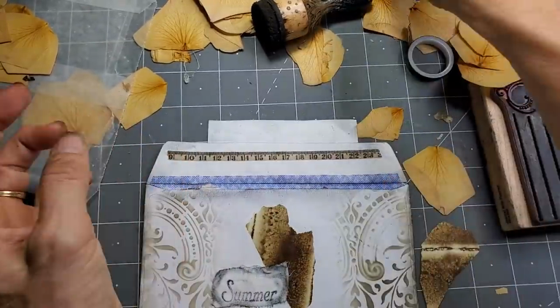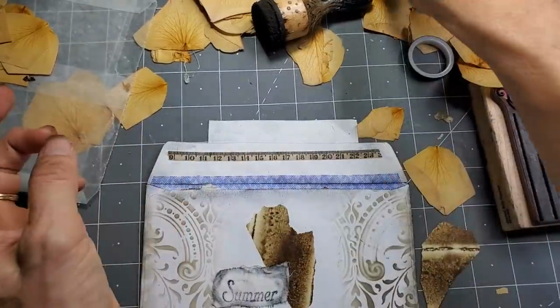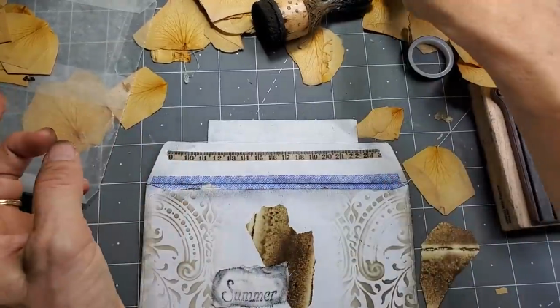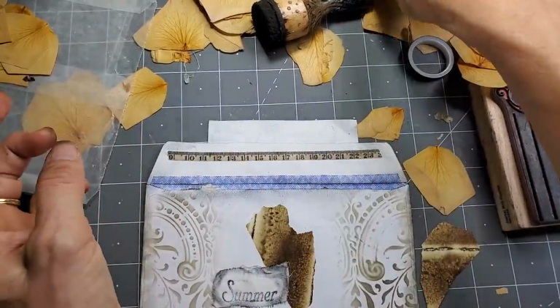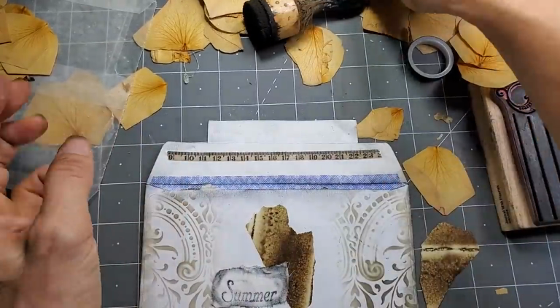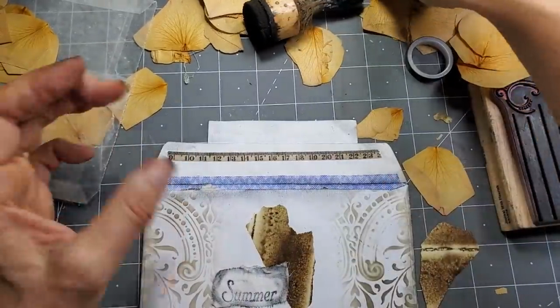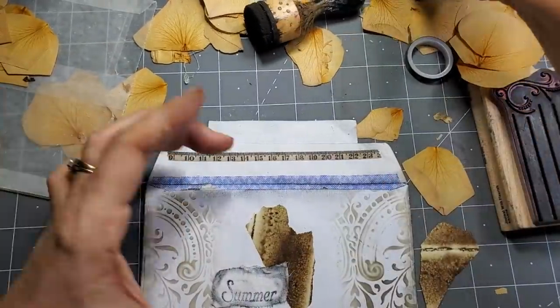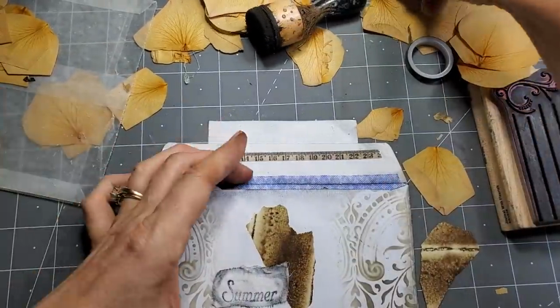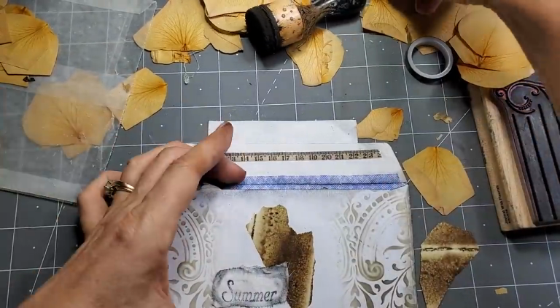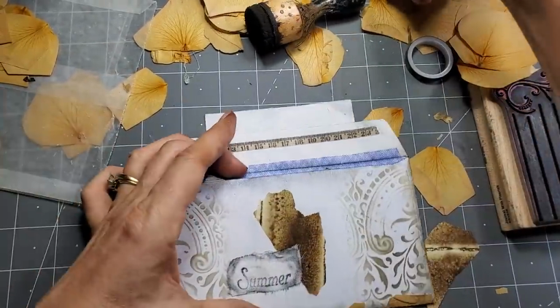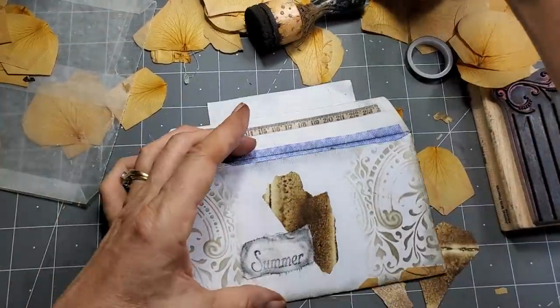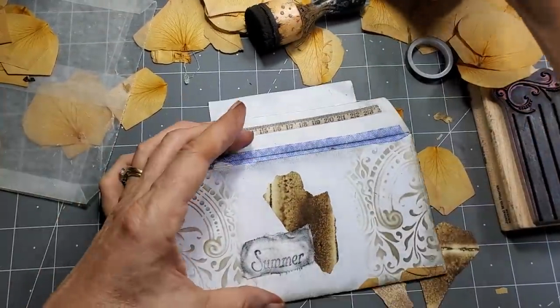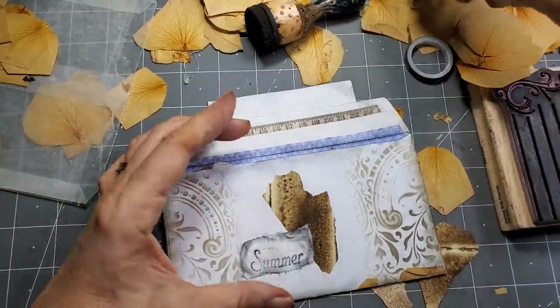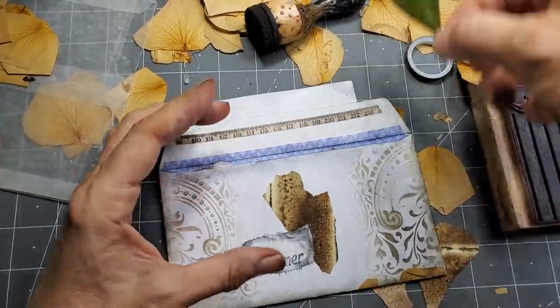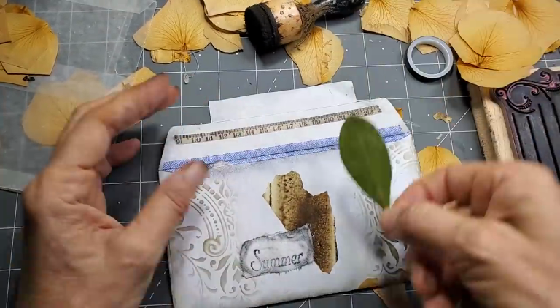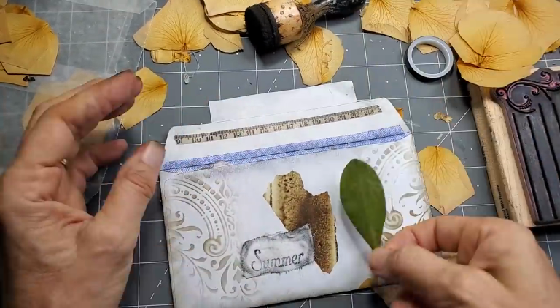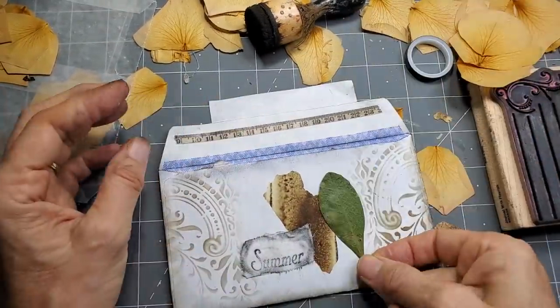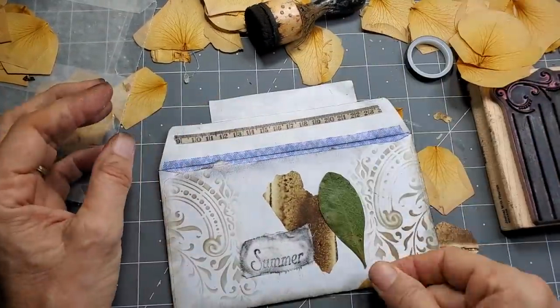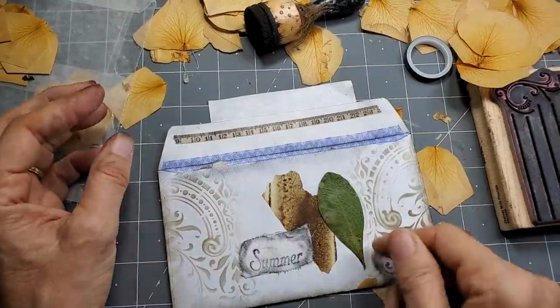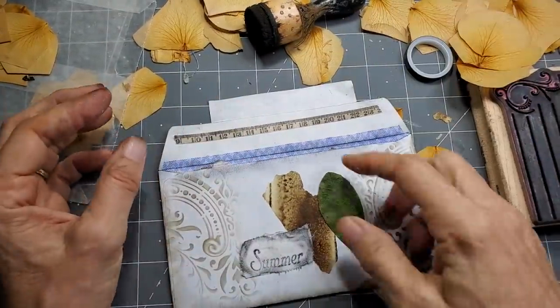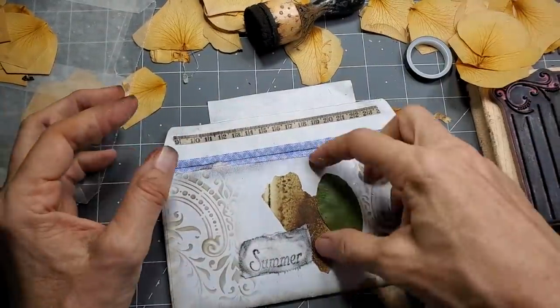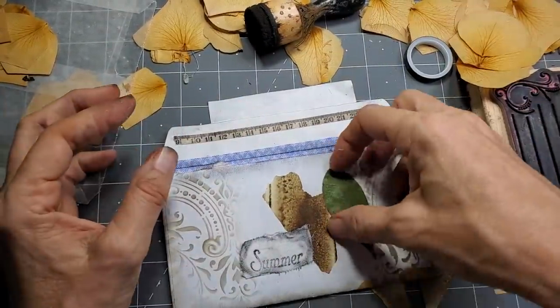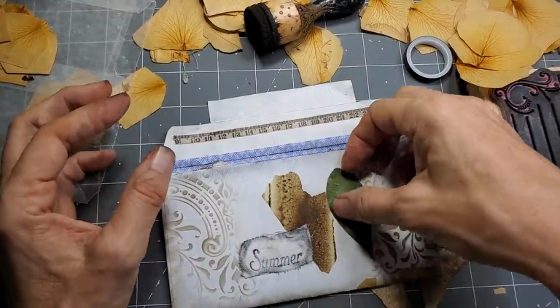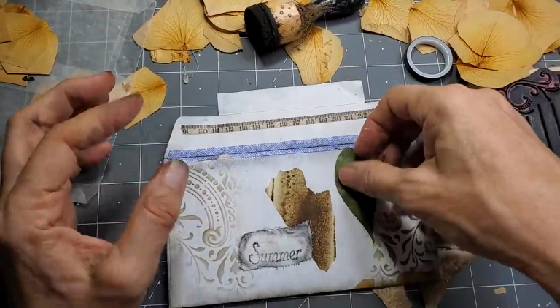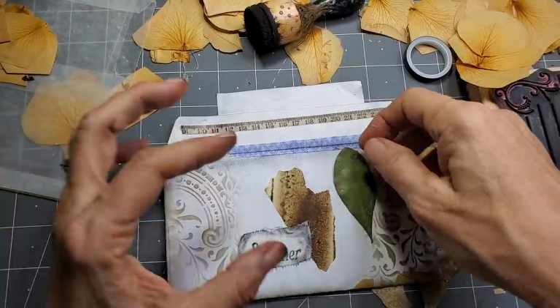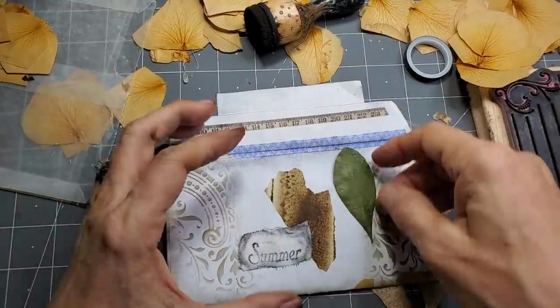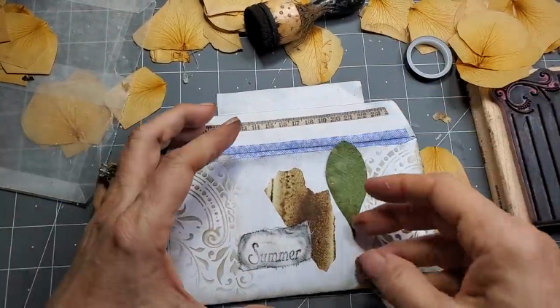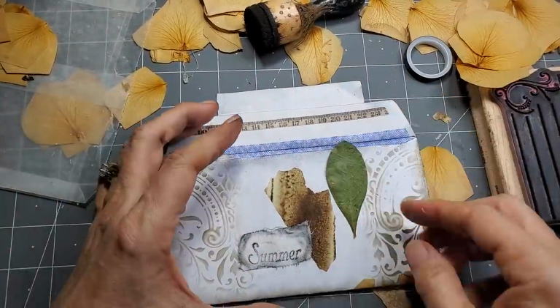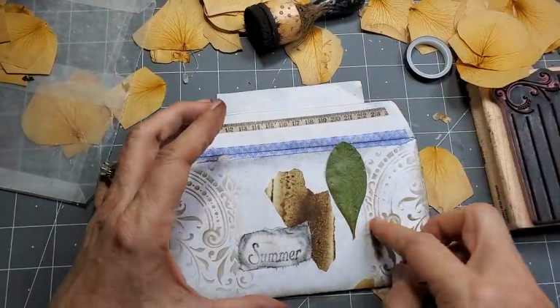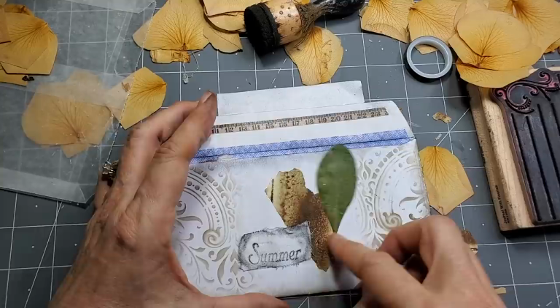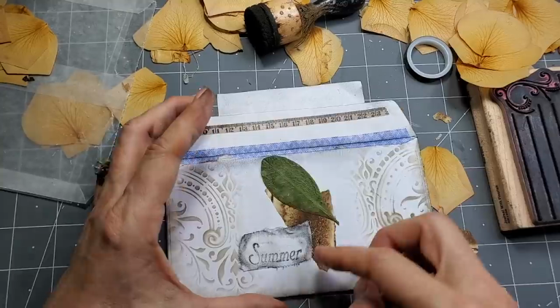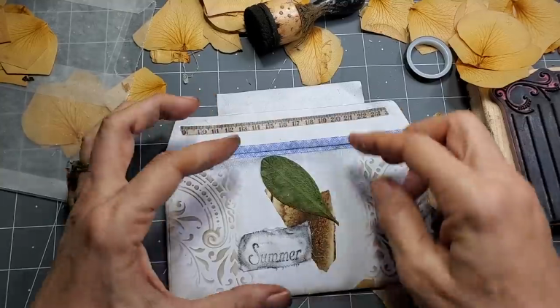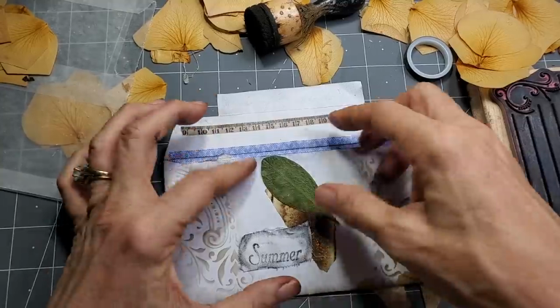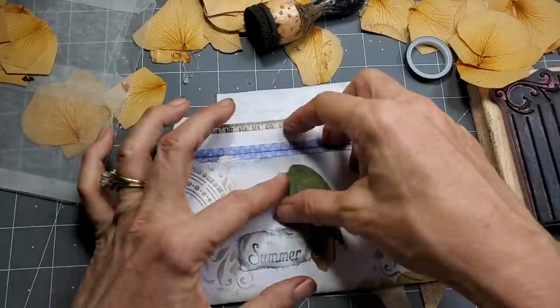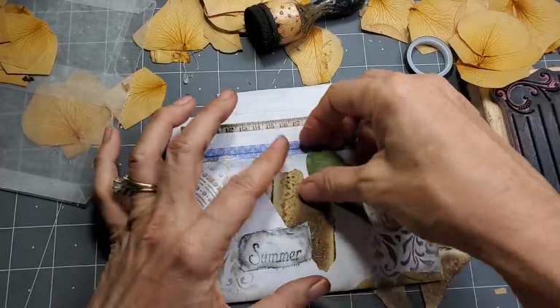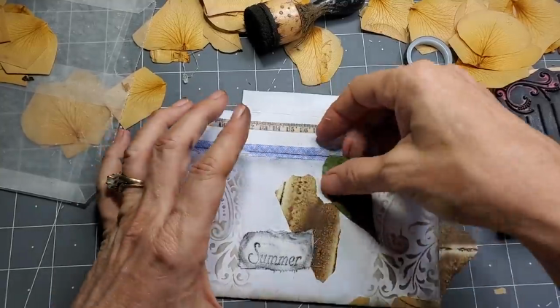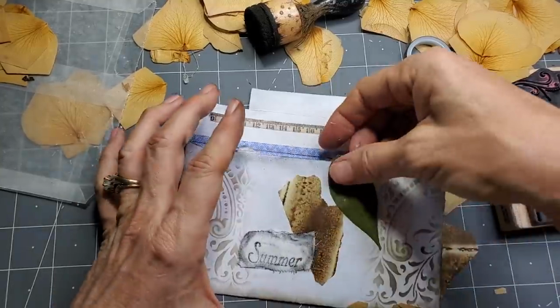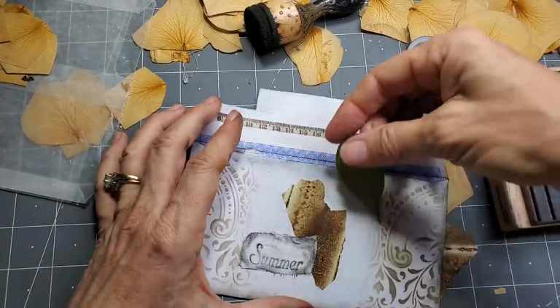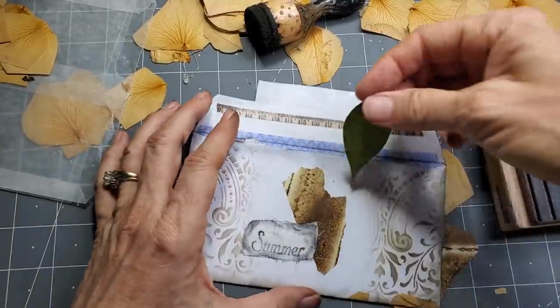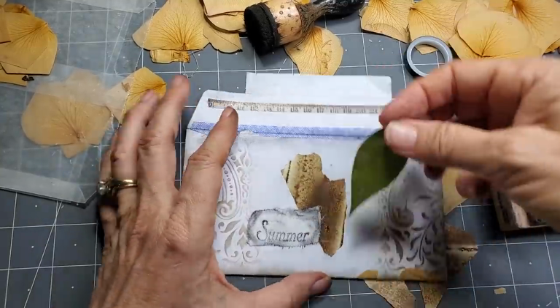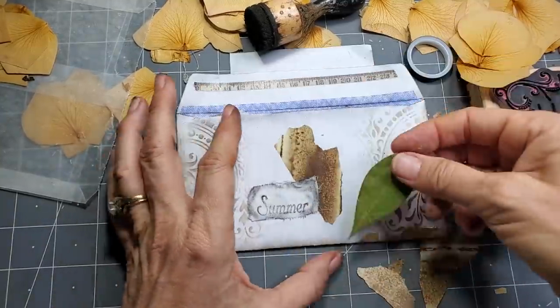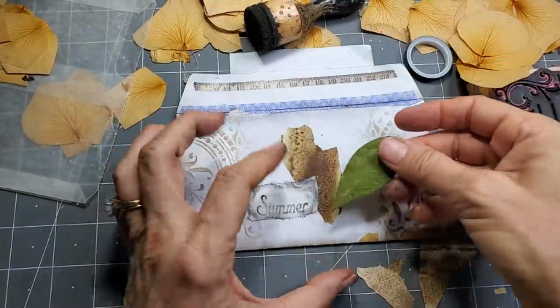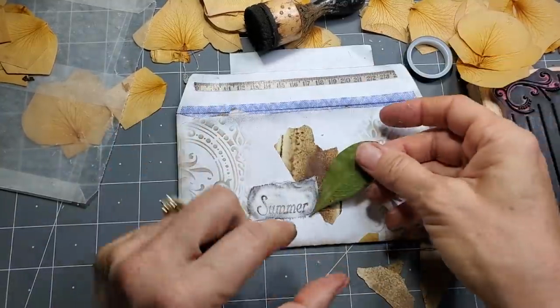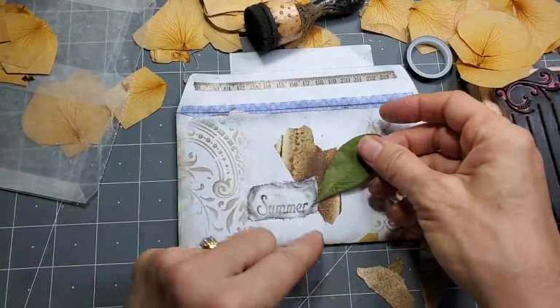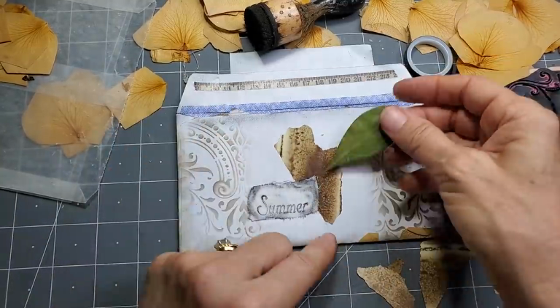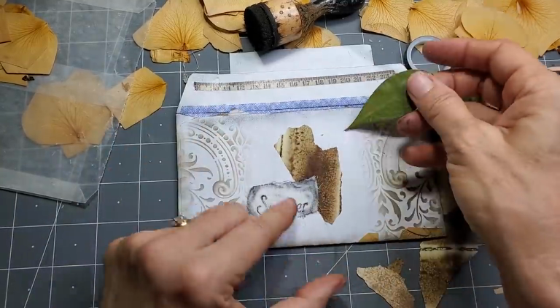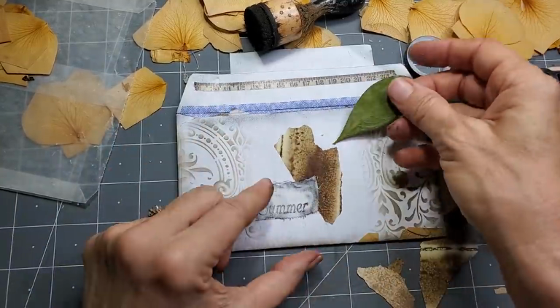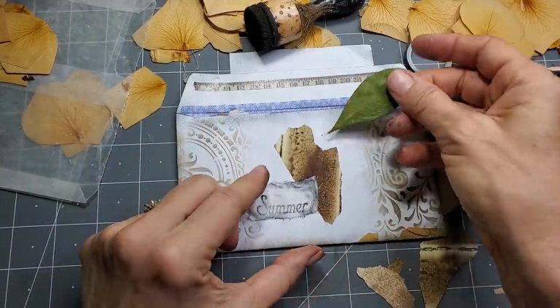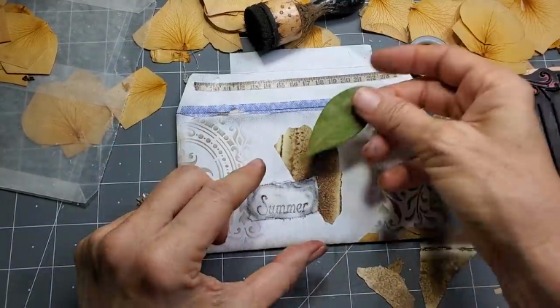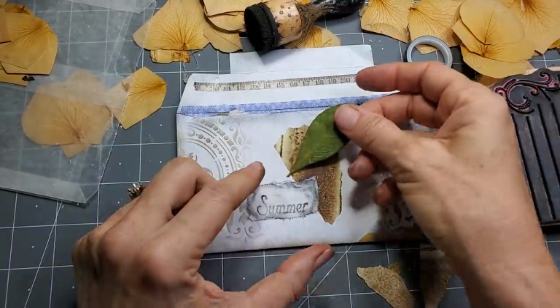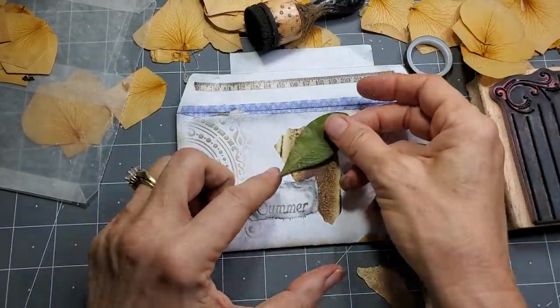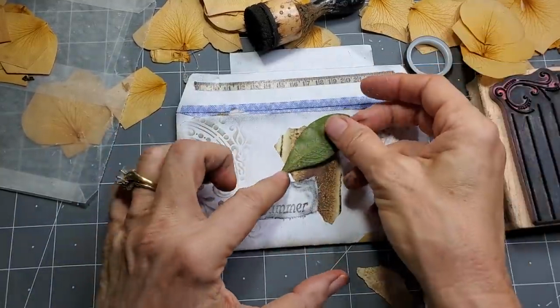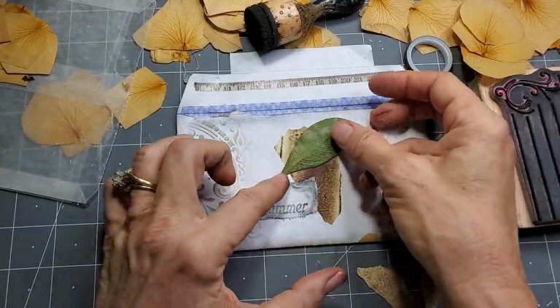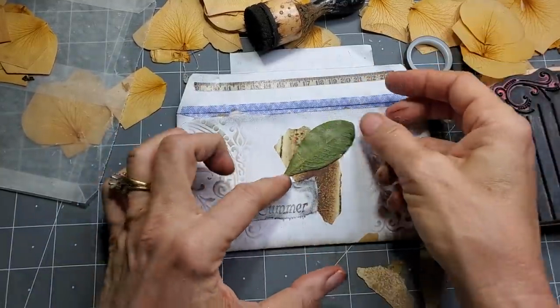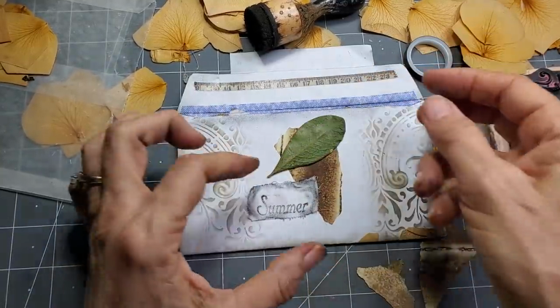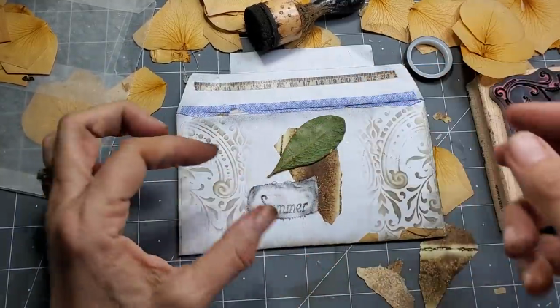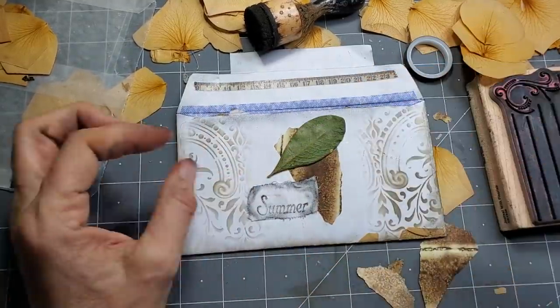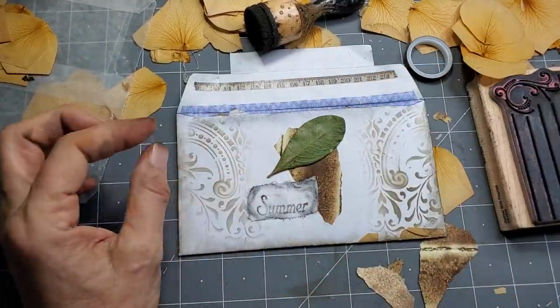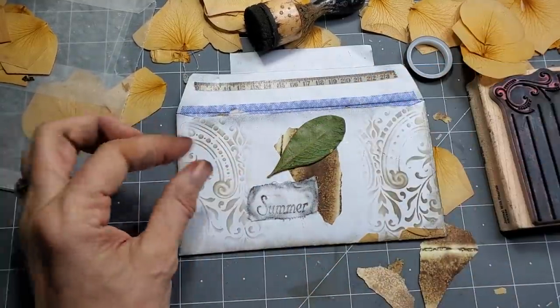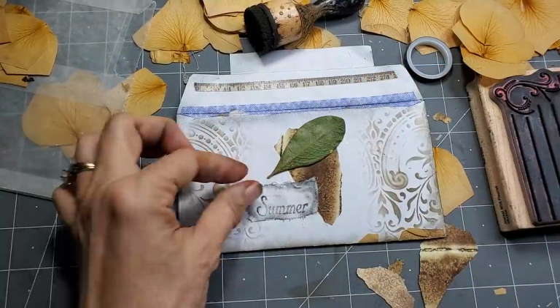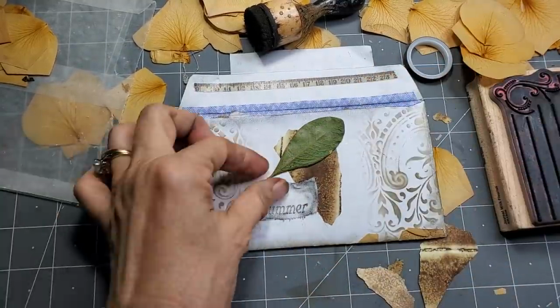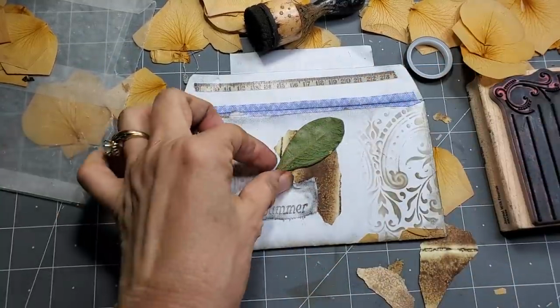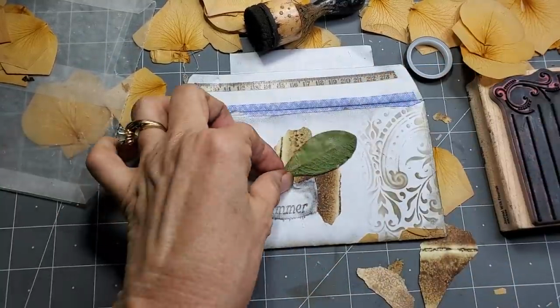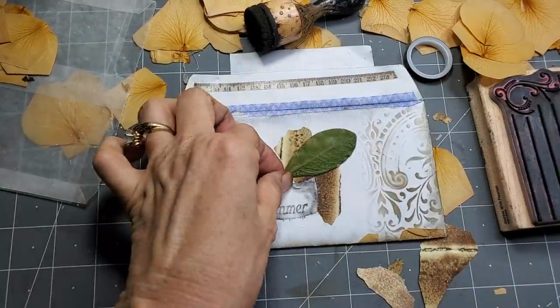Let's put a leaf on it. Oh yeah! Now we're rocking. Like that — yeah, that's nice. That's pretty. I like this side better.